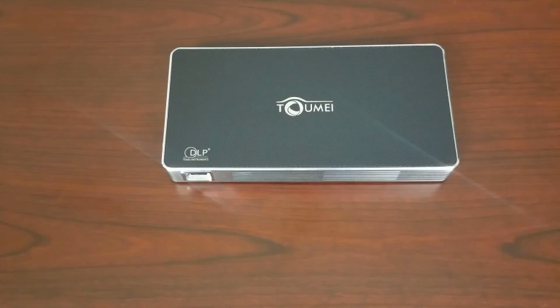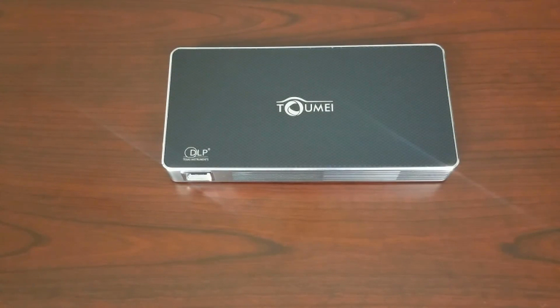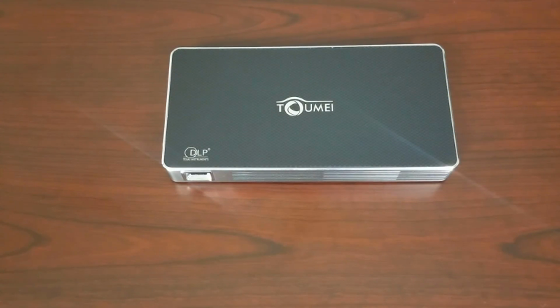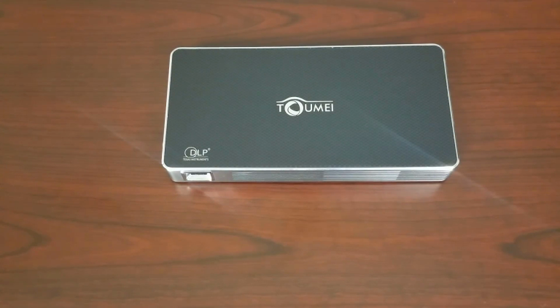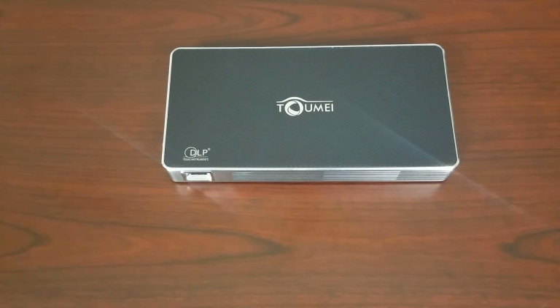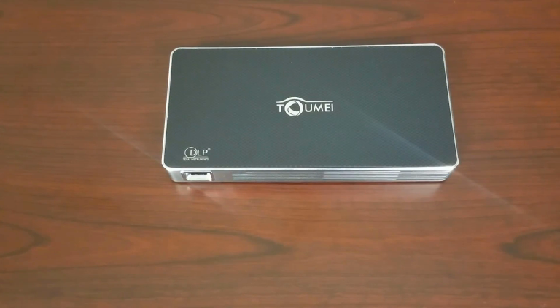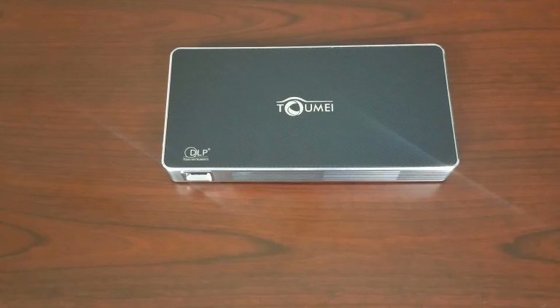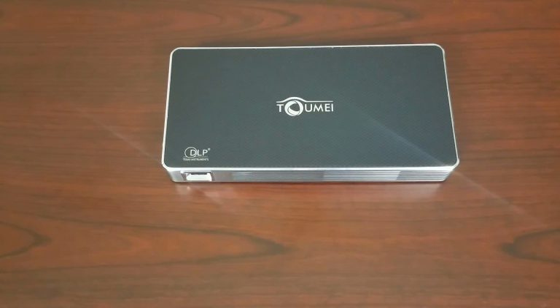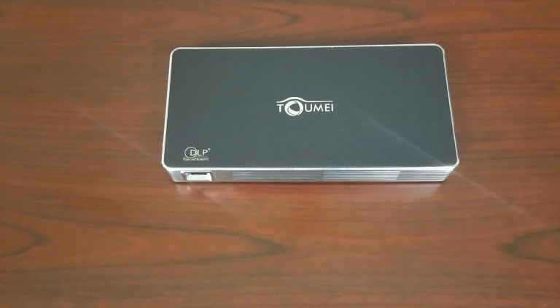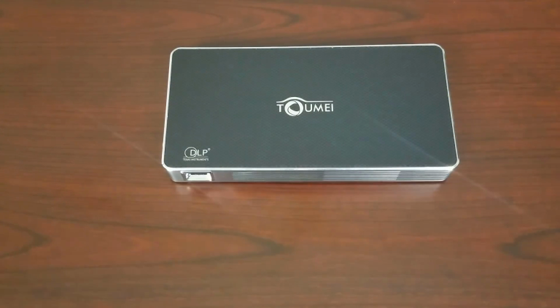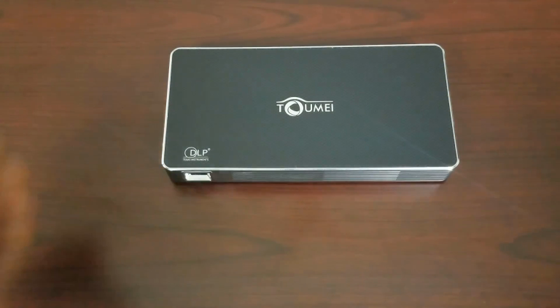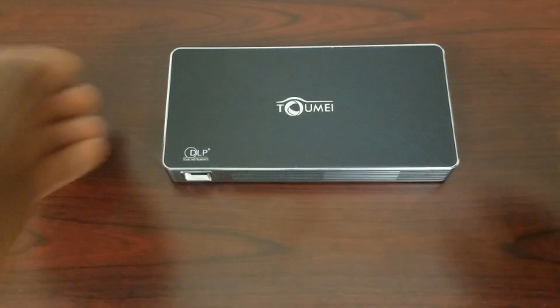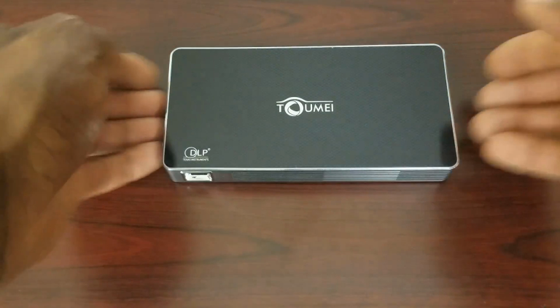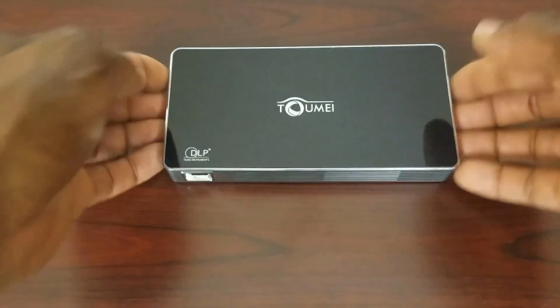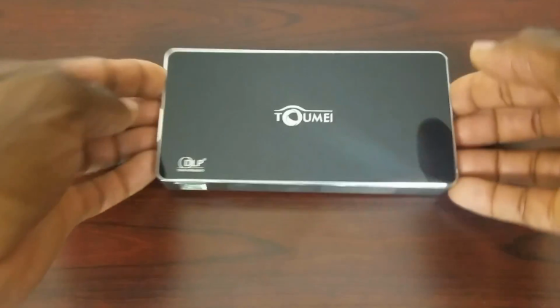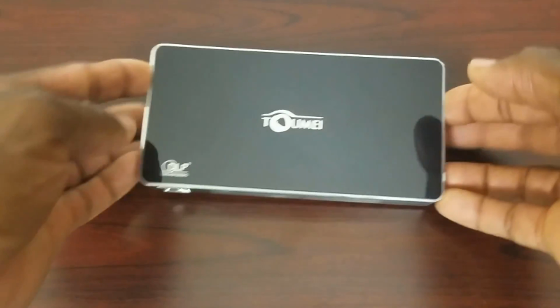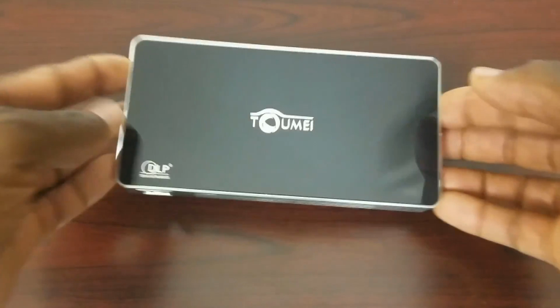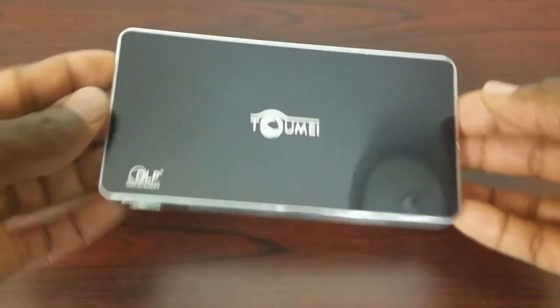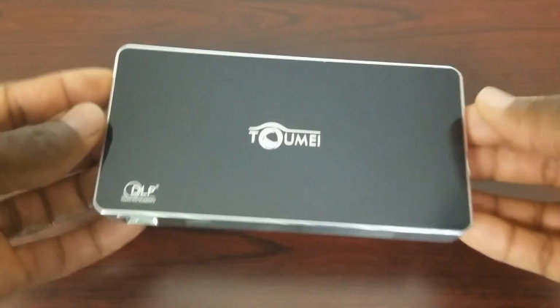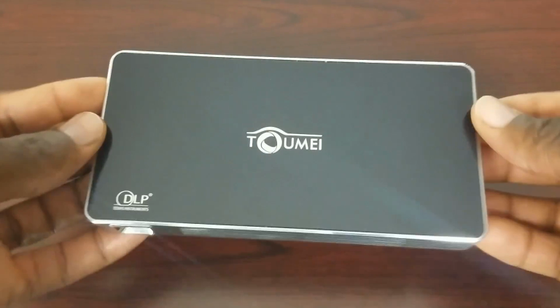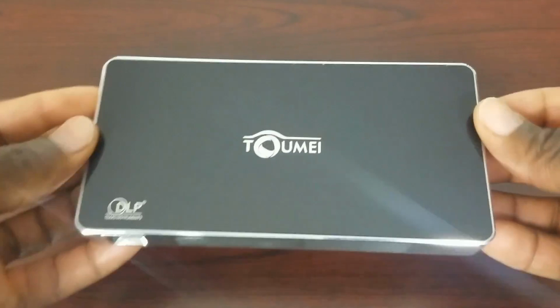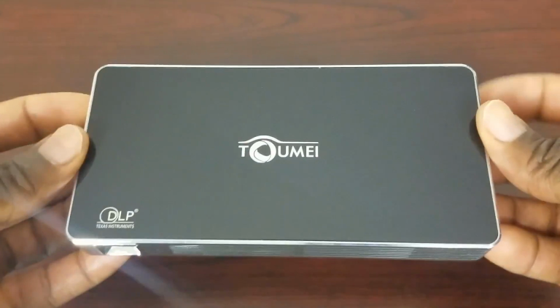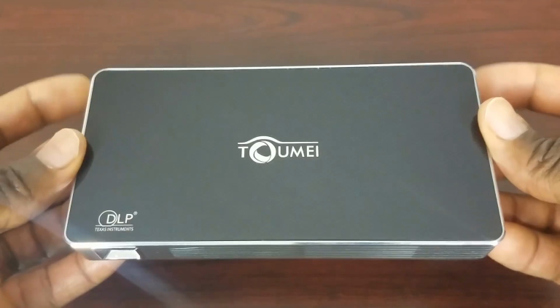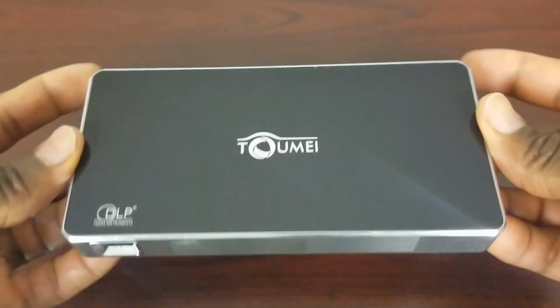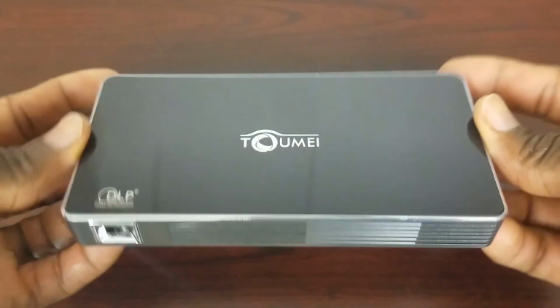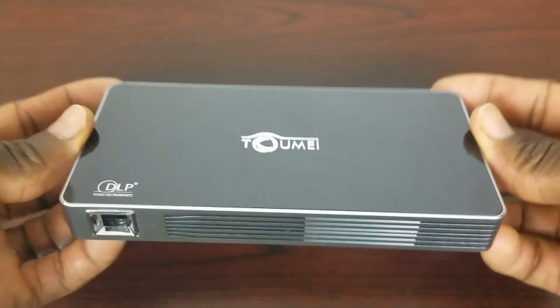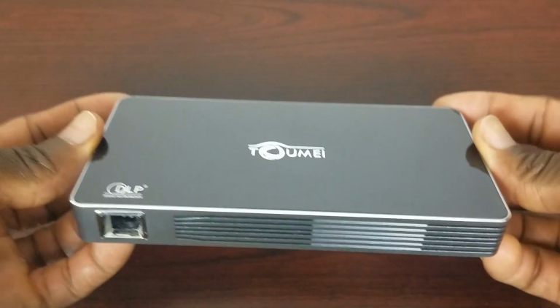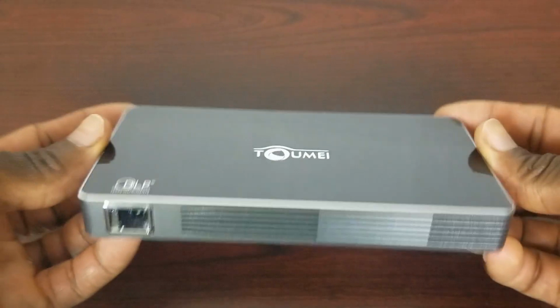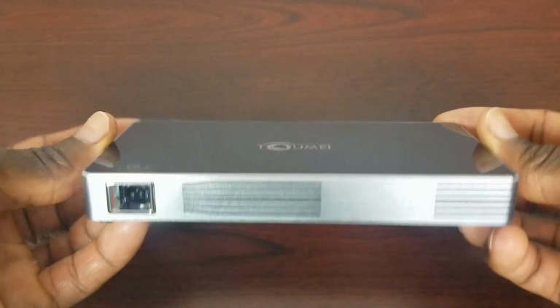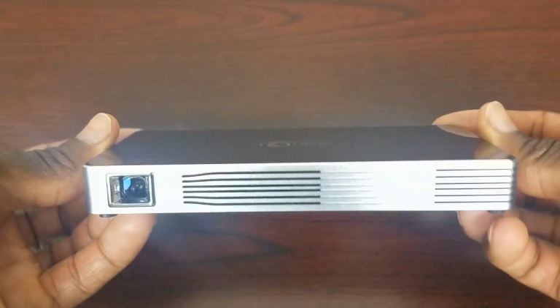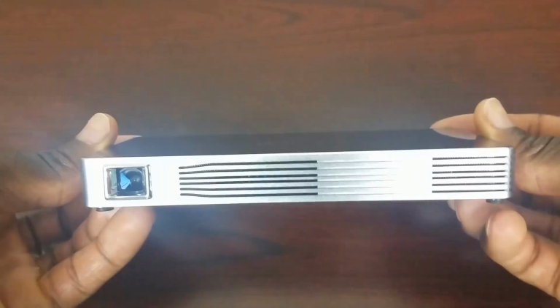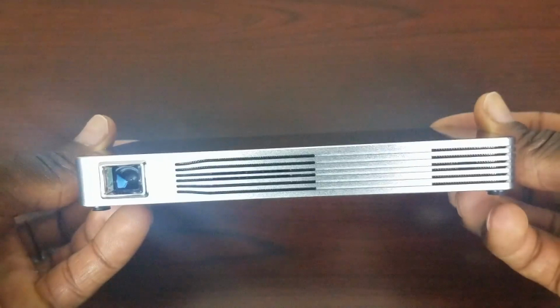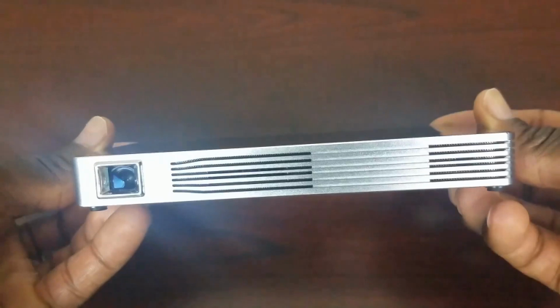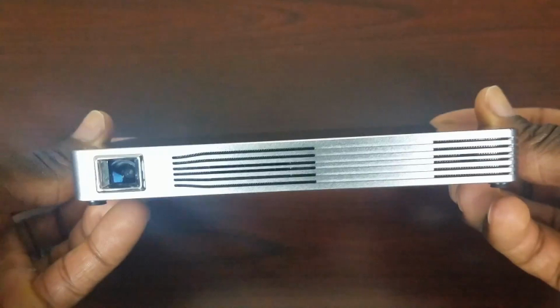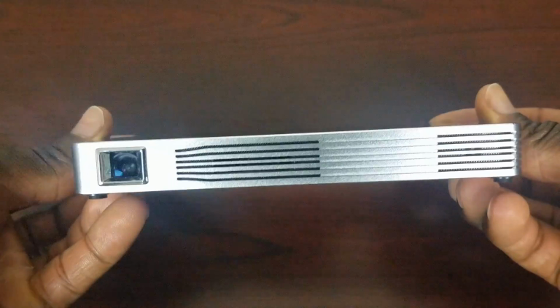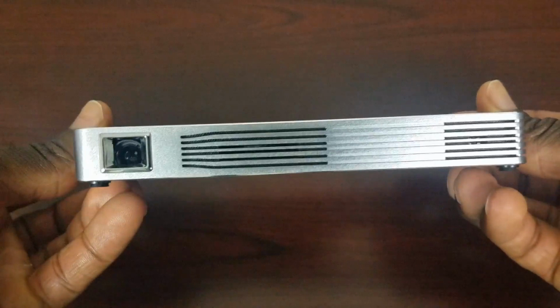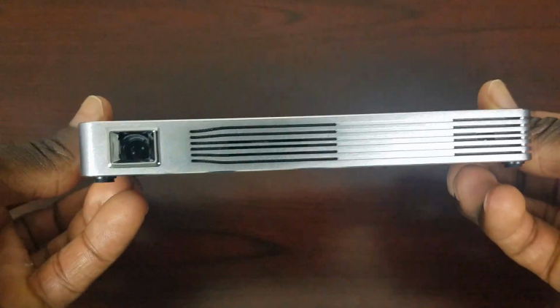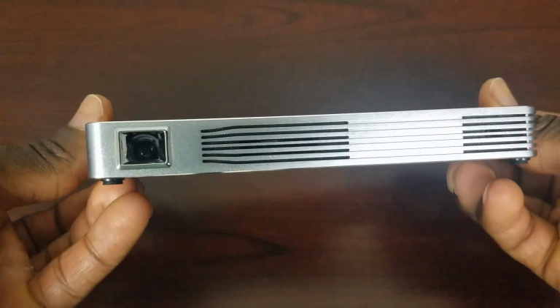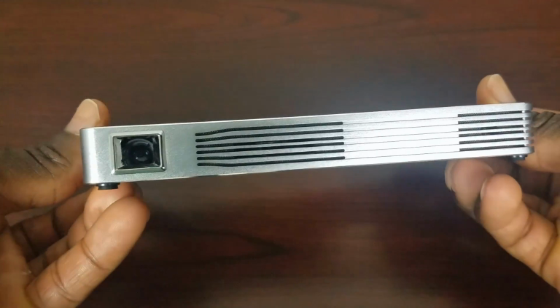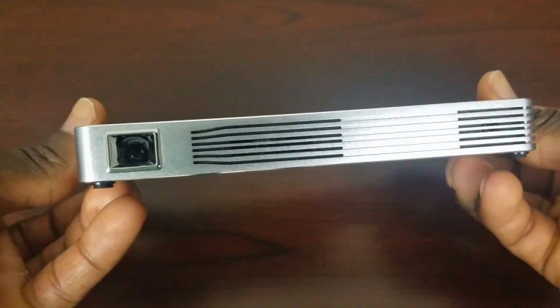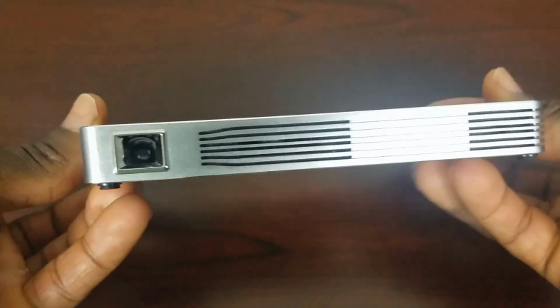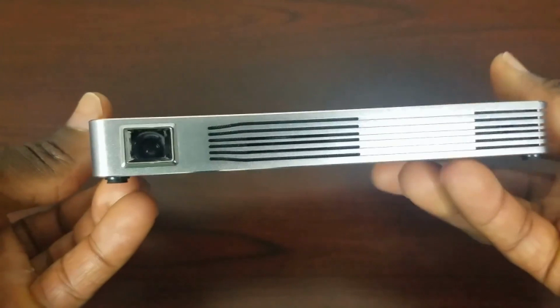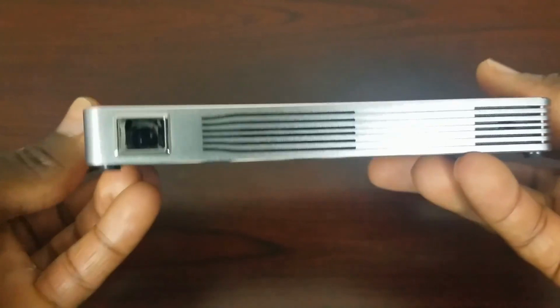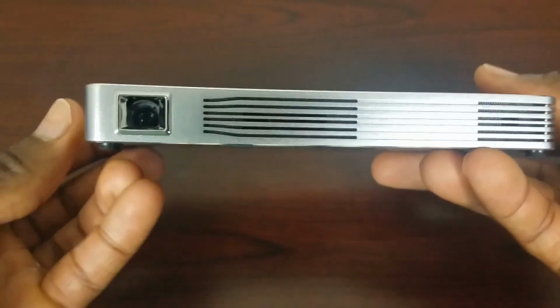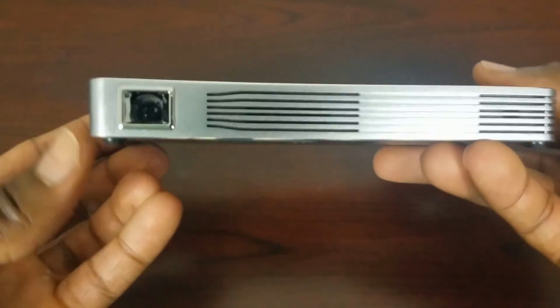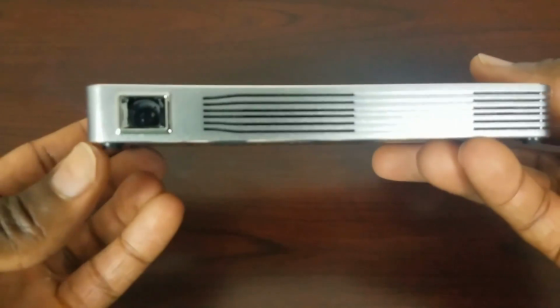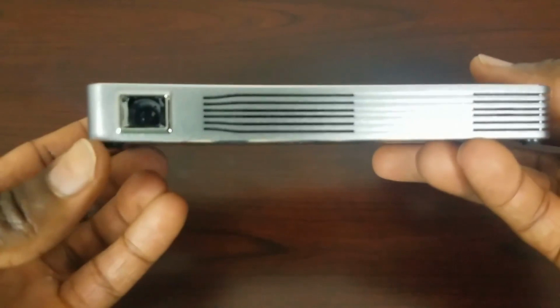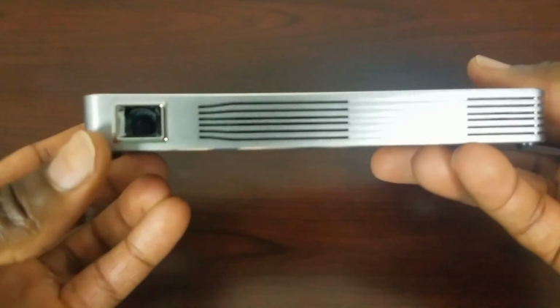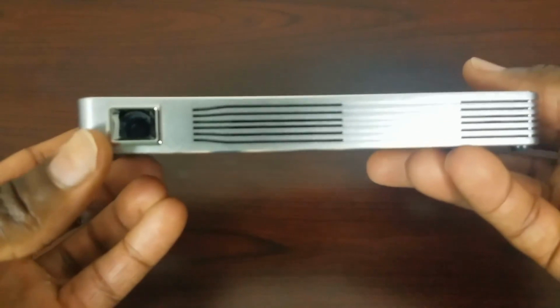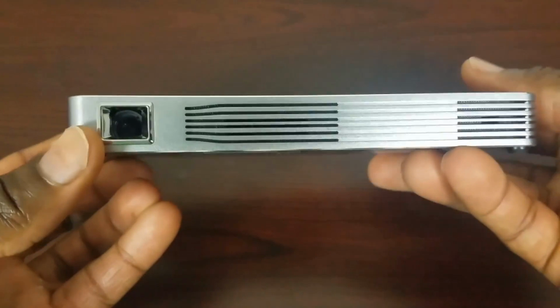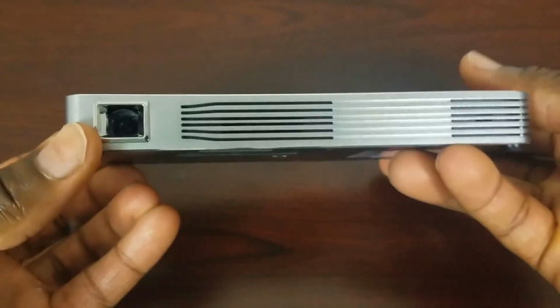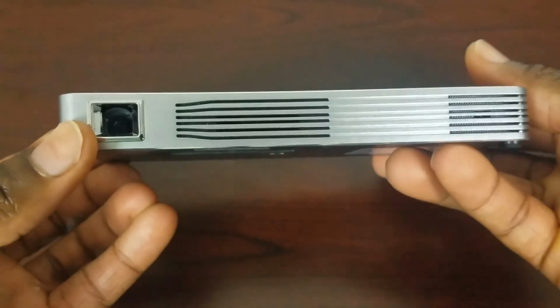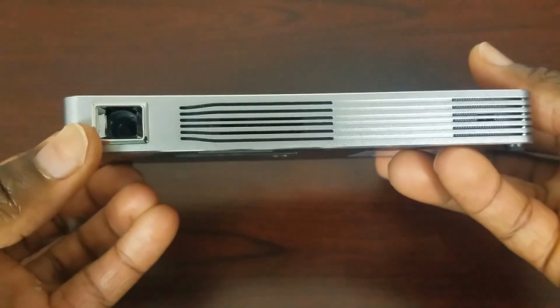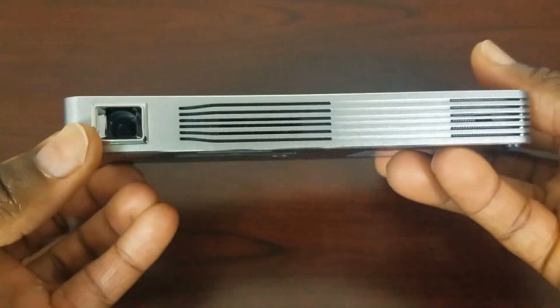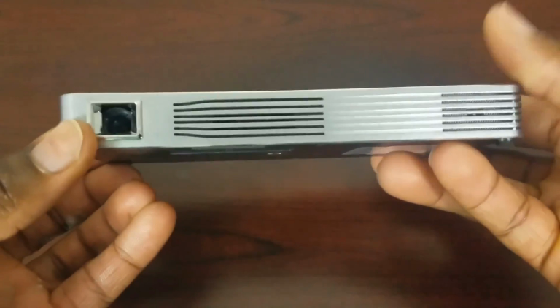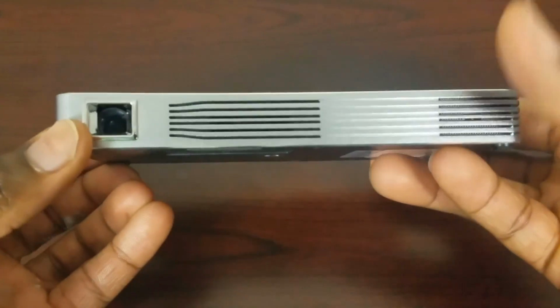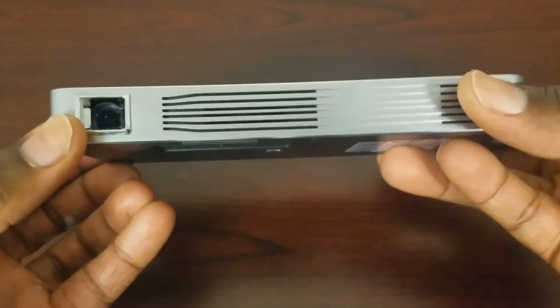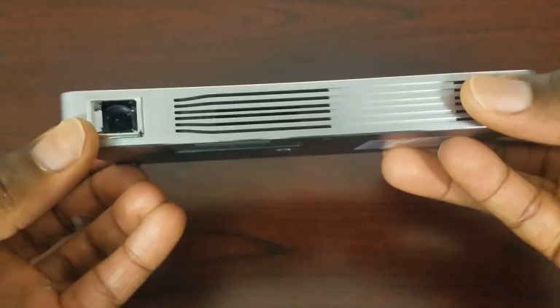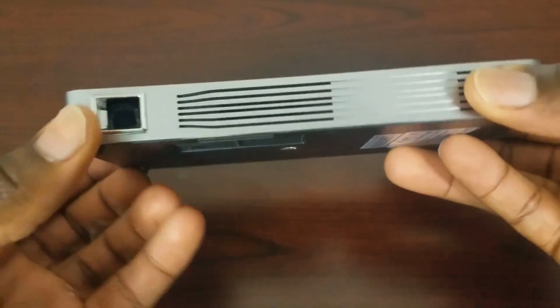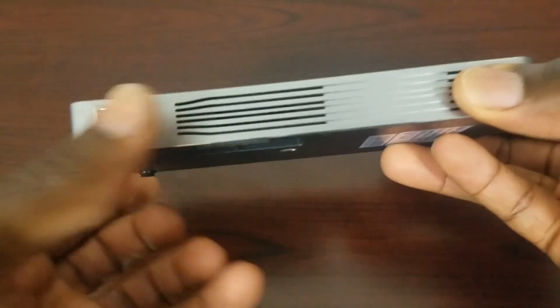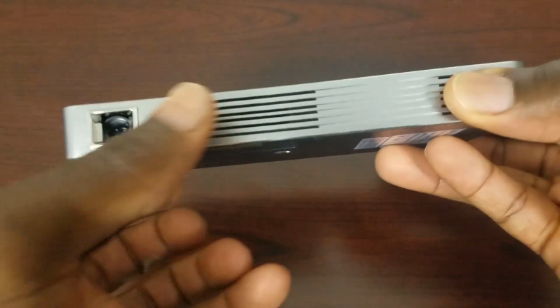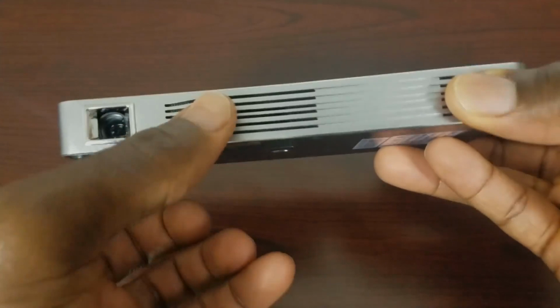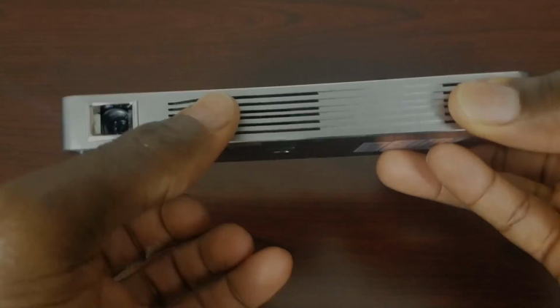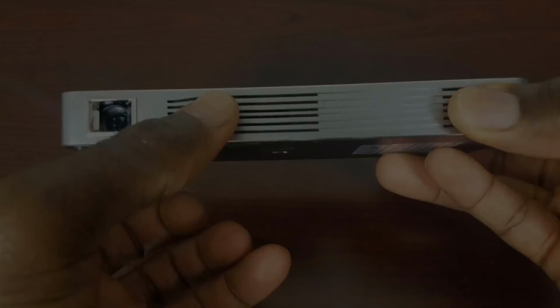So in this video guys we're going to do a quick unboxing. We're also going to take a look at the specs. We're going to load Kodi of course and try to load the build and see how it performs.